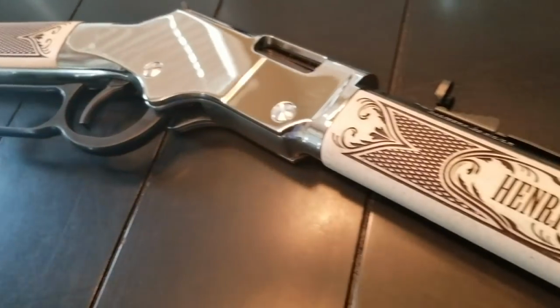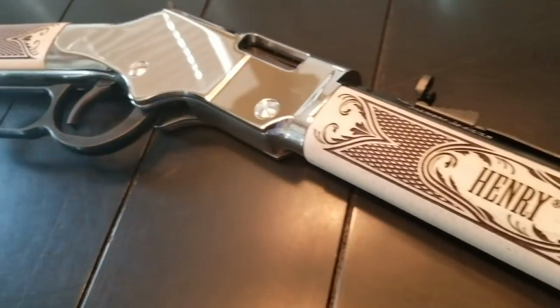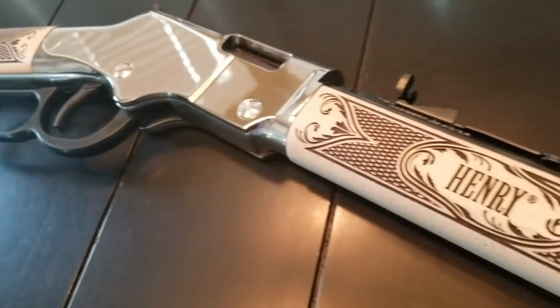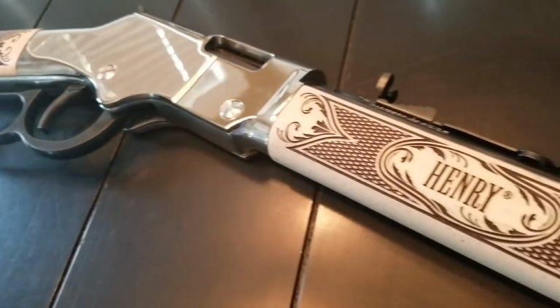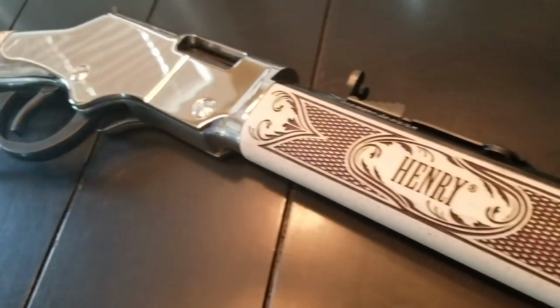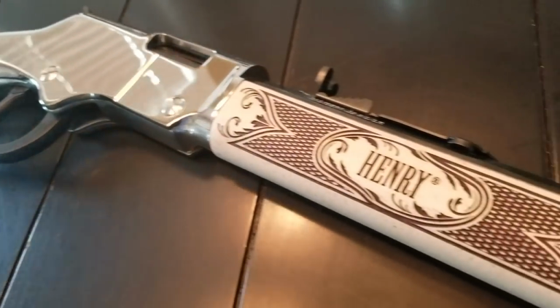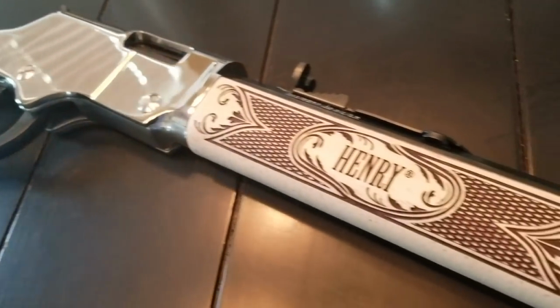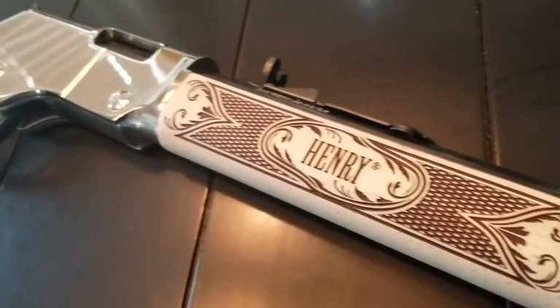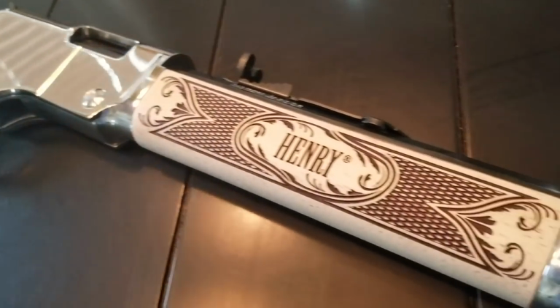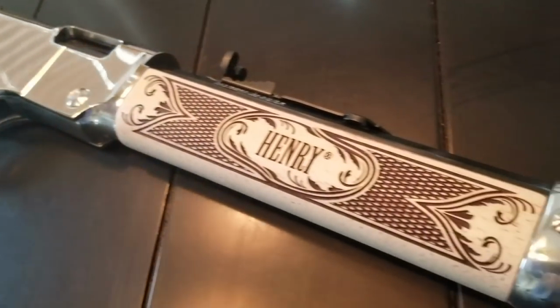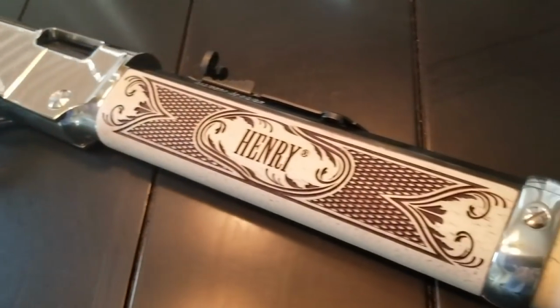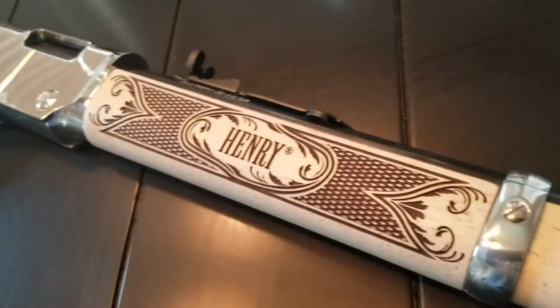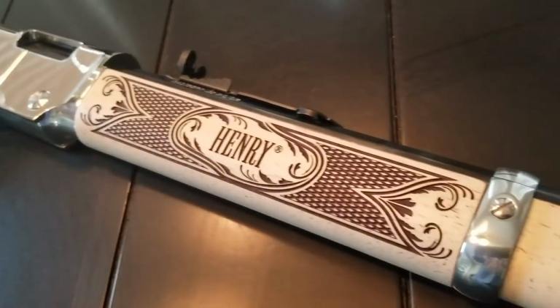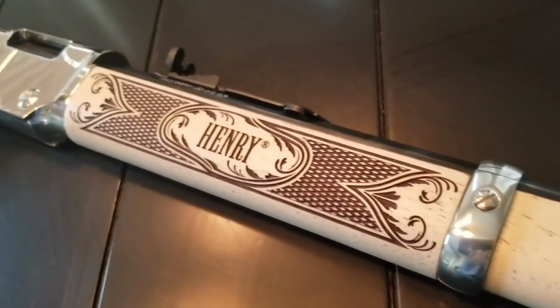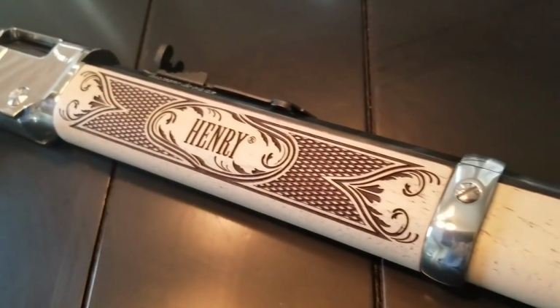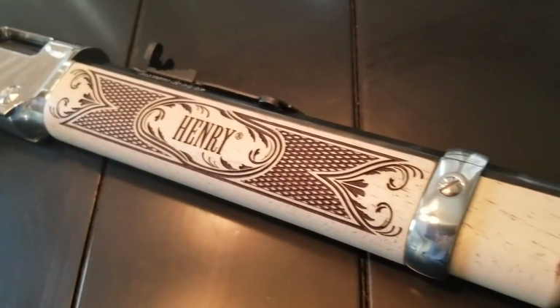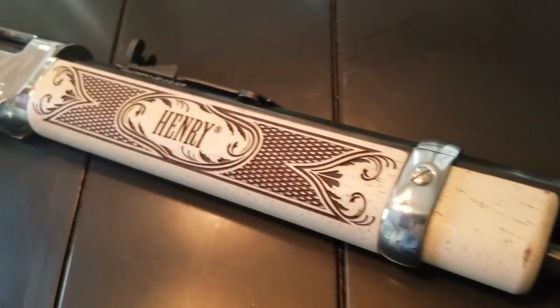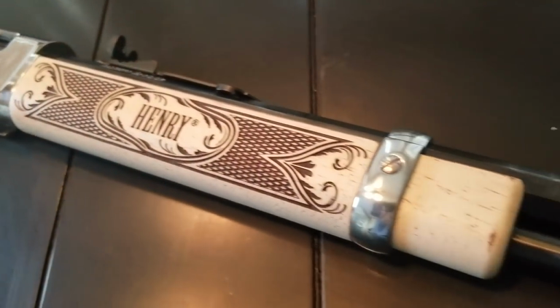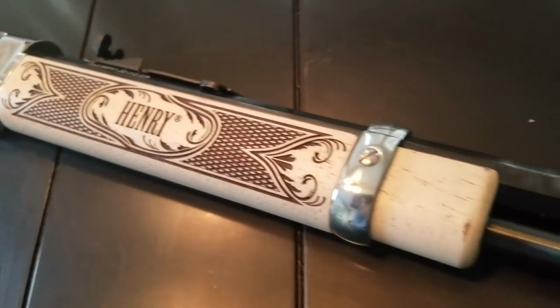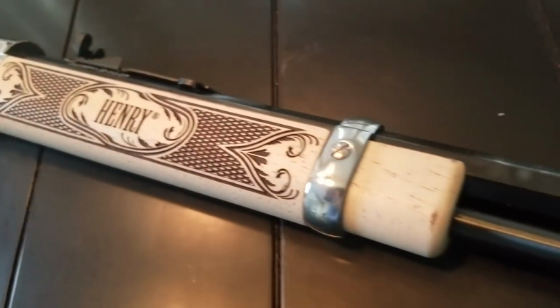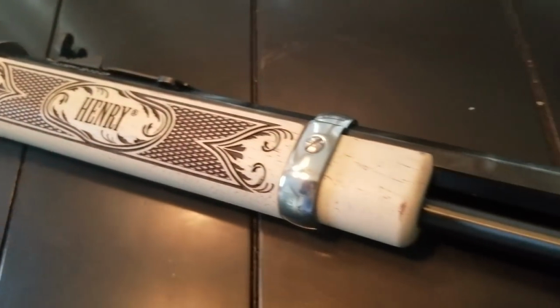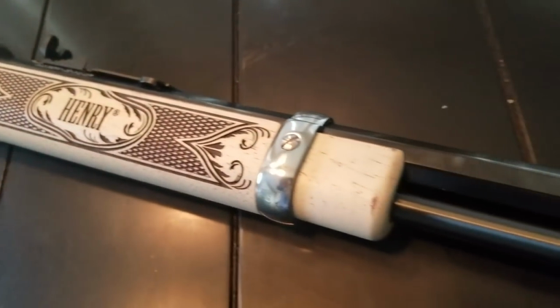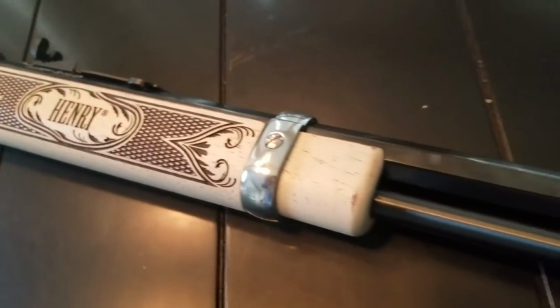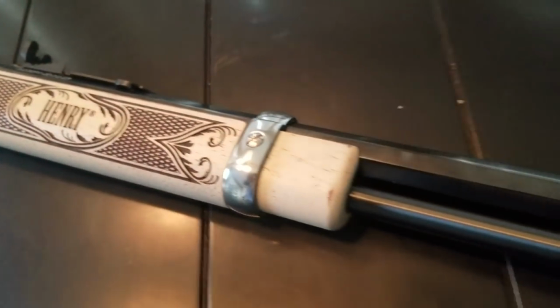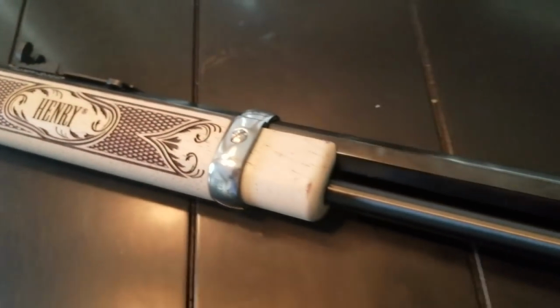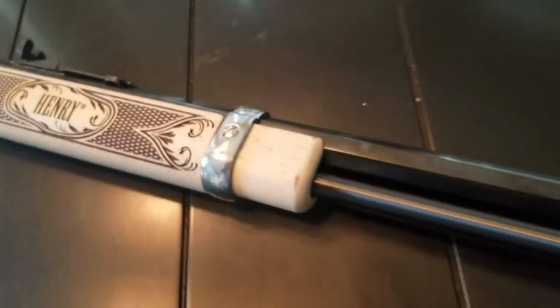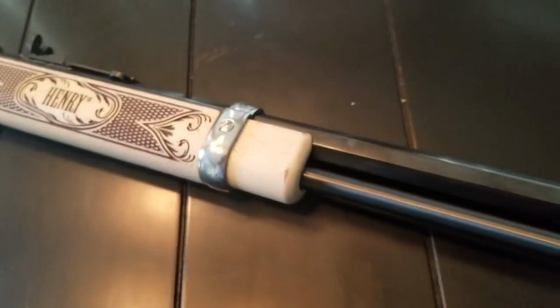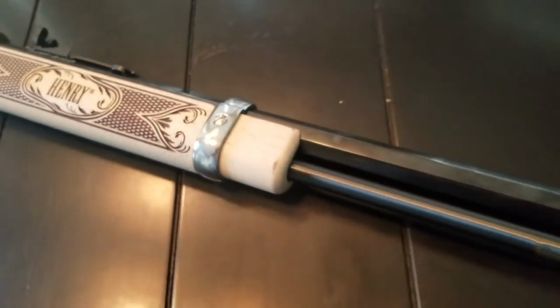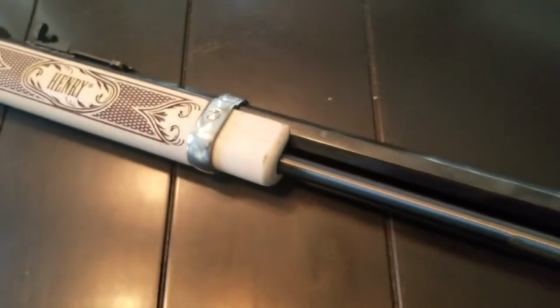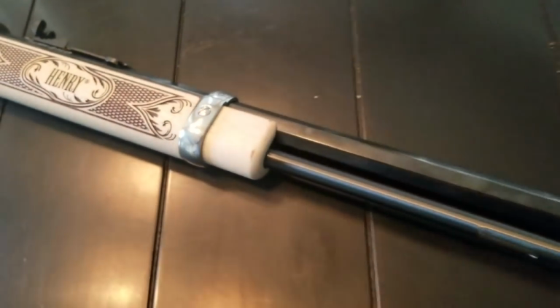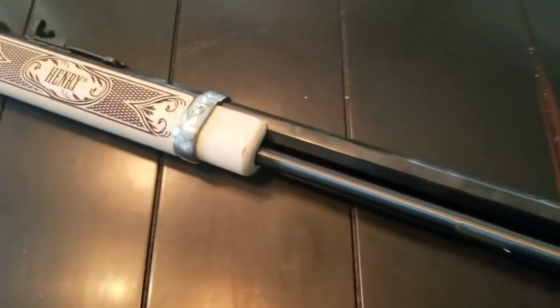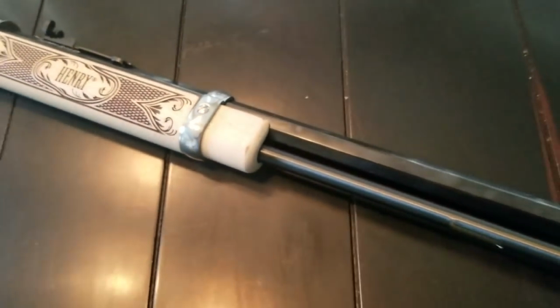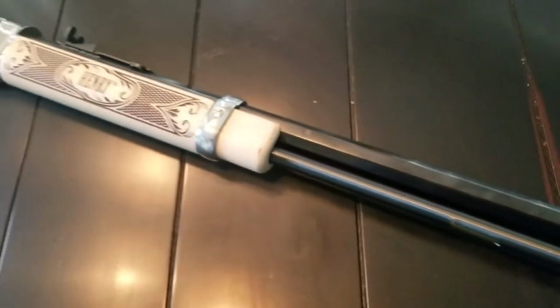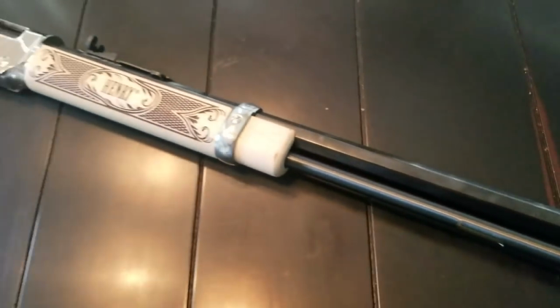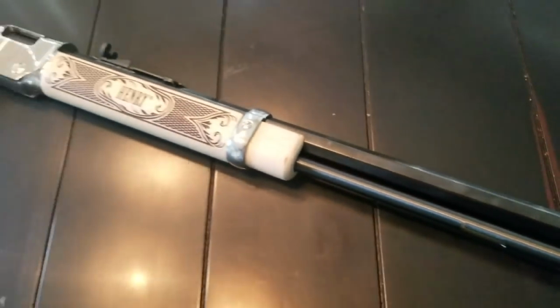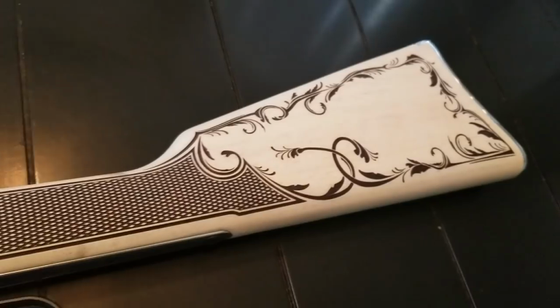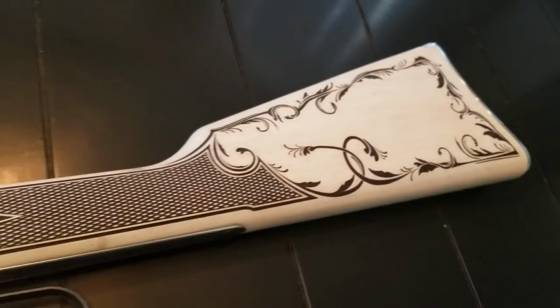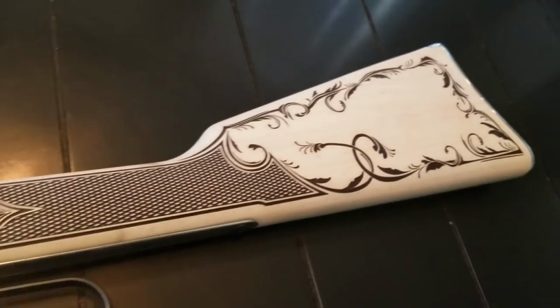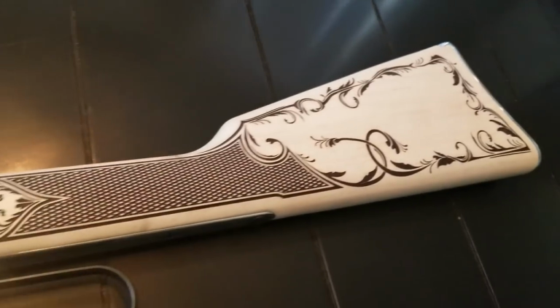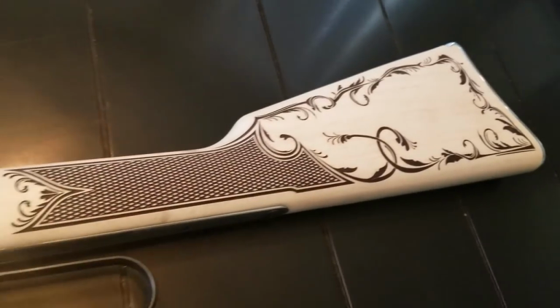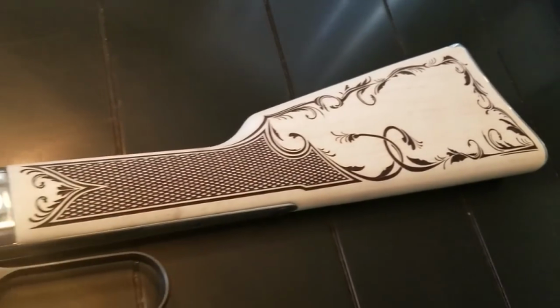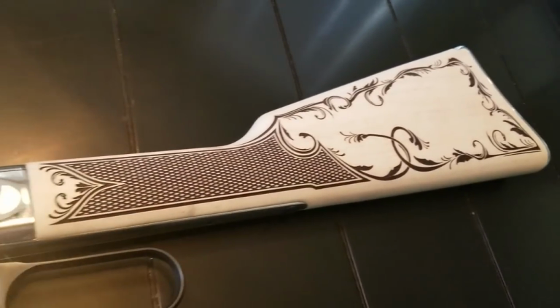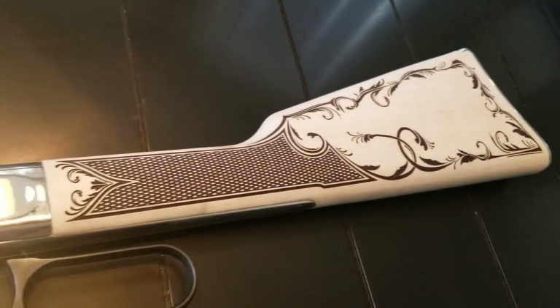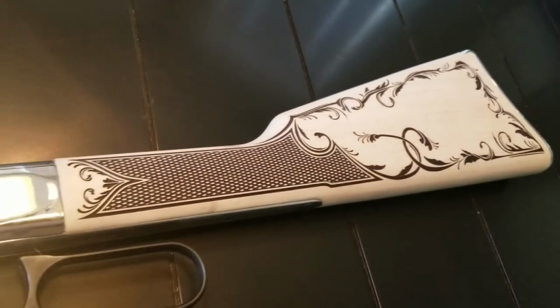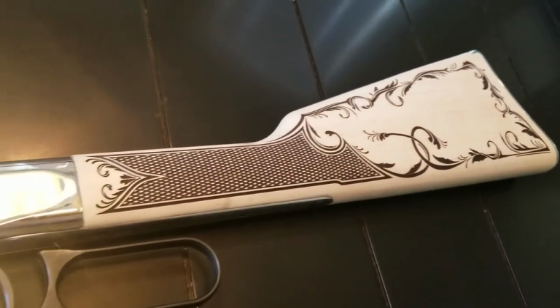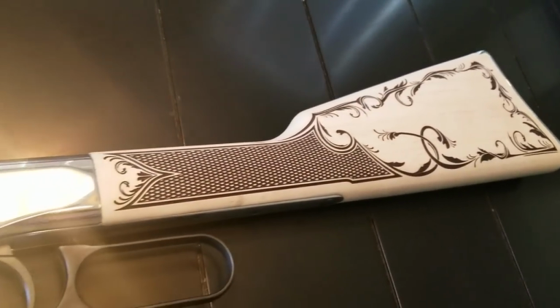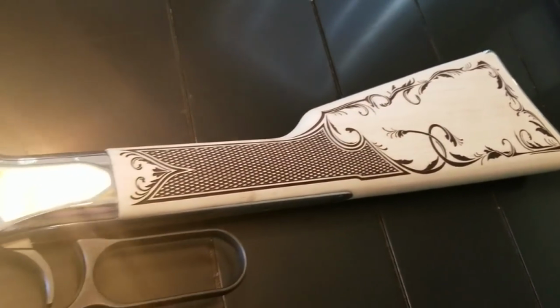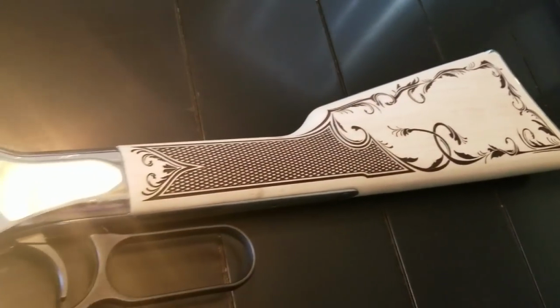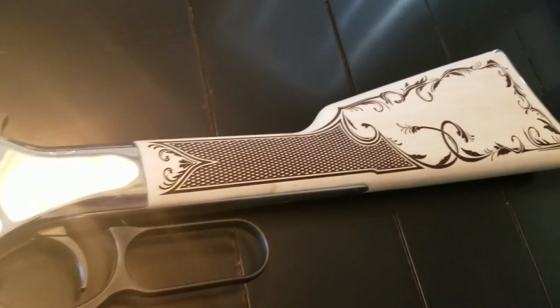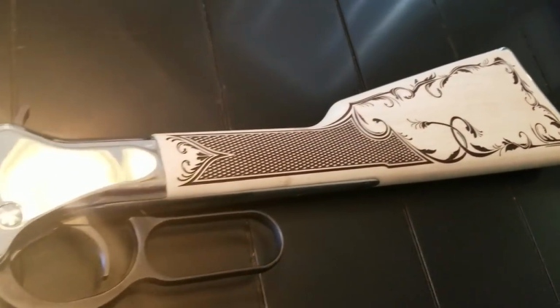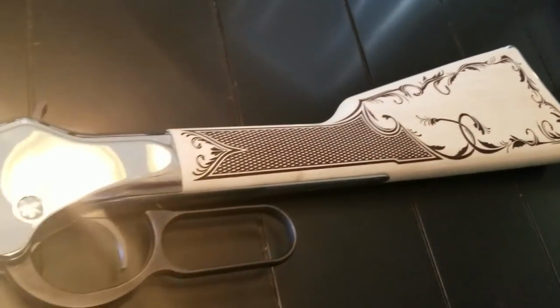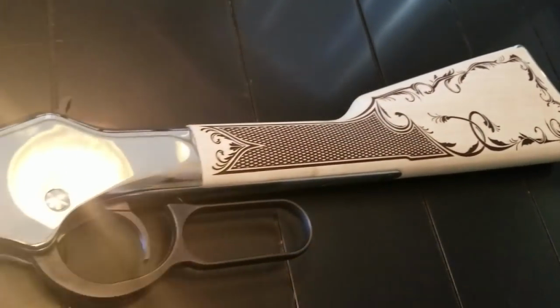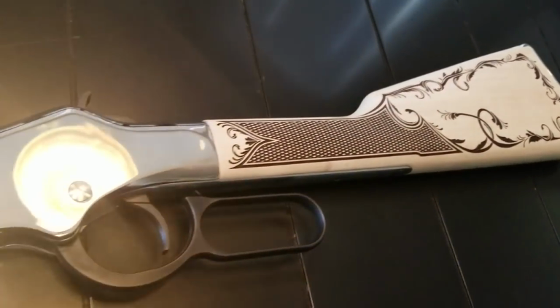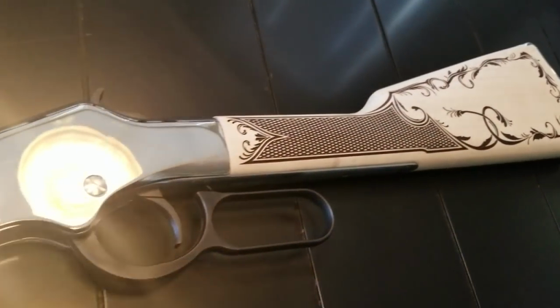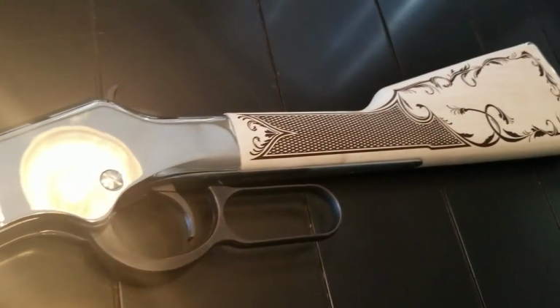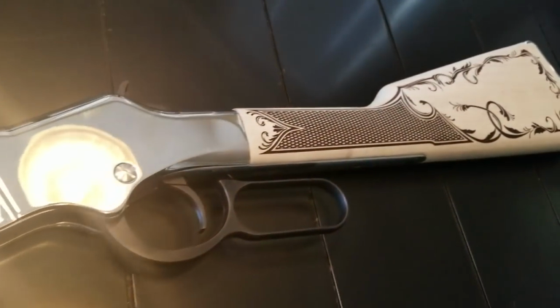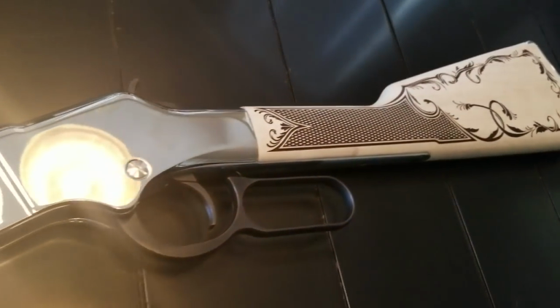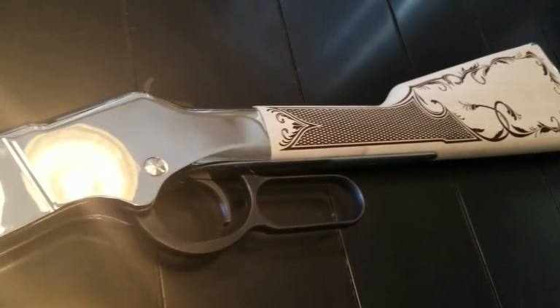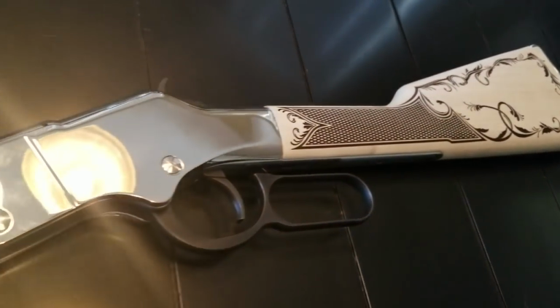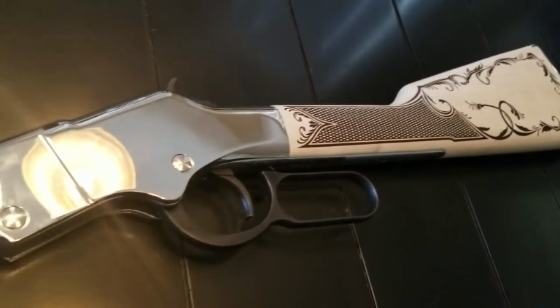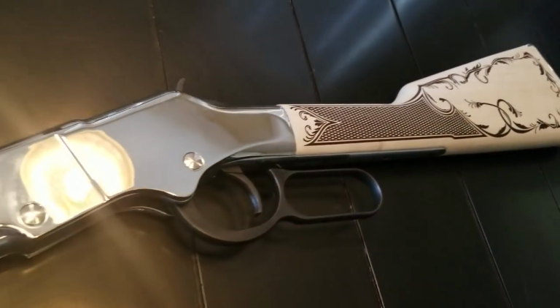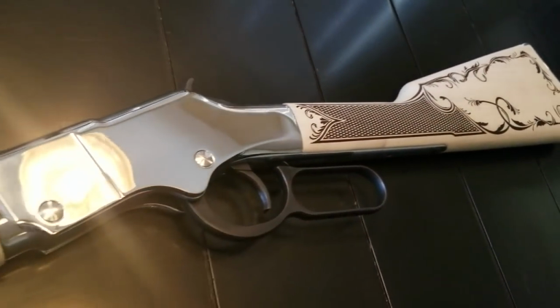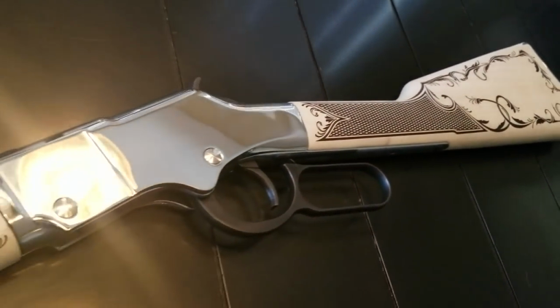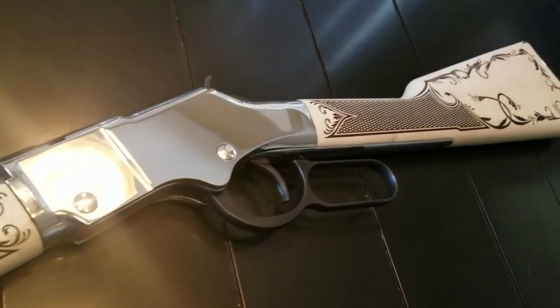It's based on the Henry Golden Boy platform; however, the American Eagle has a polished nickel receiver cover, butt plate, and barrel band.